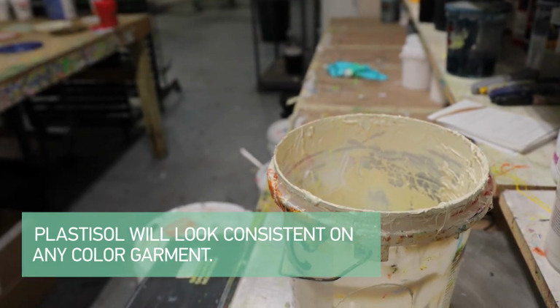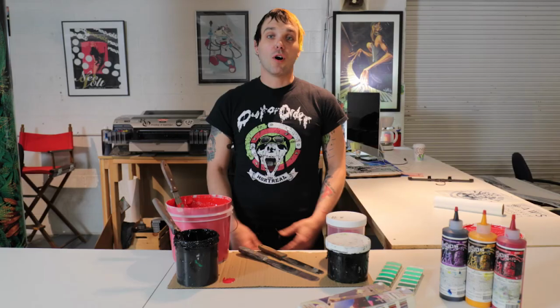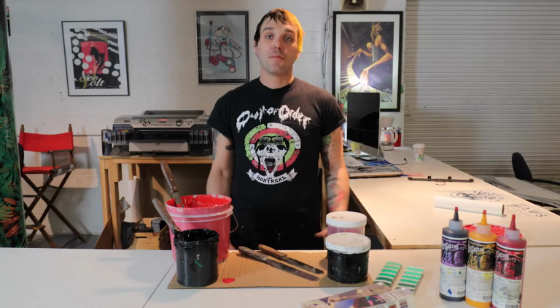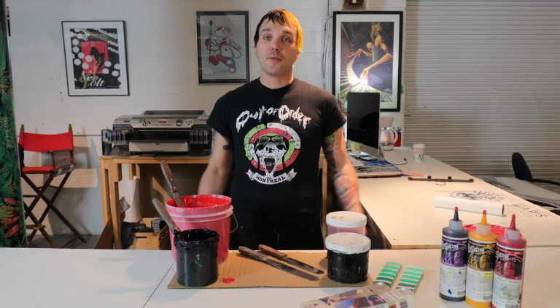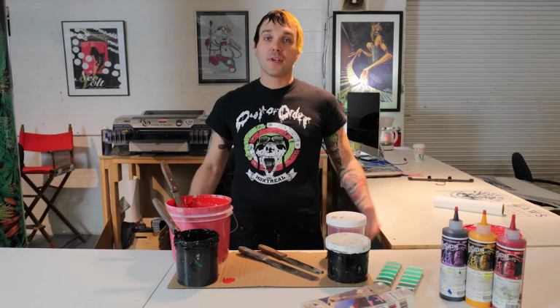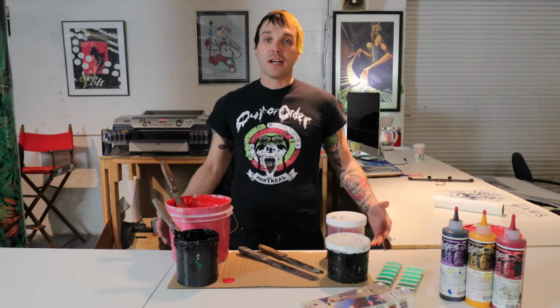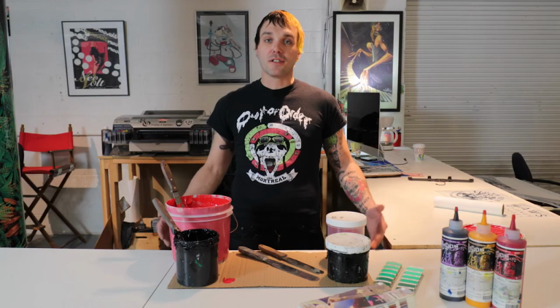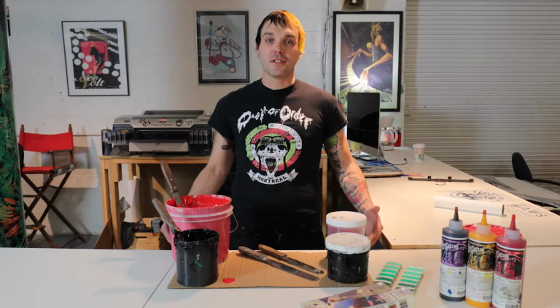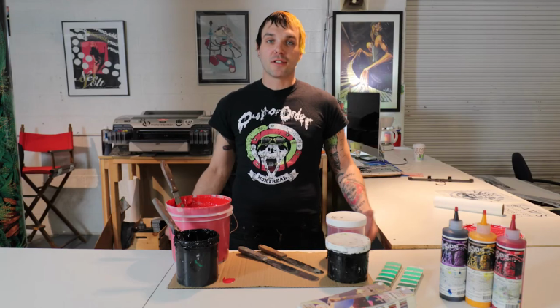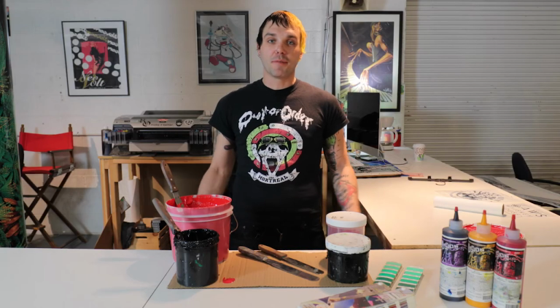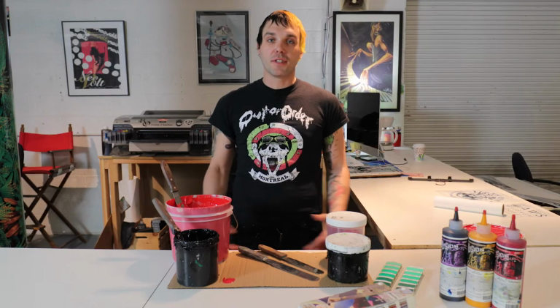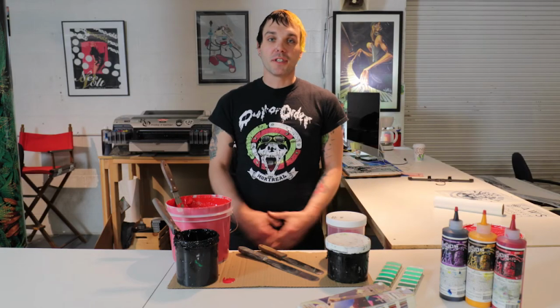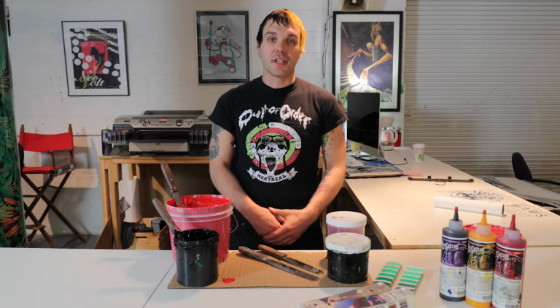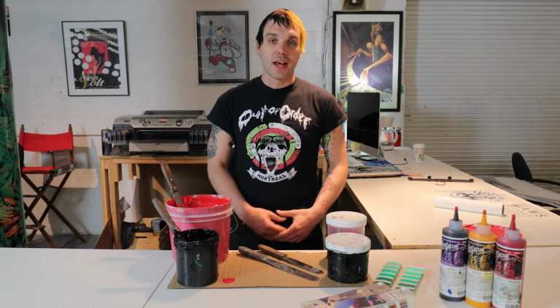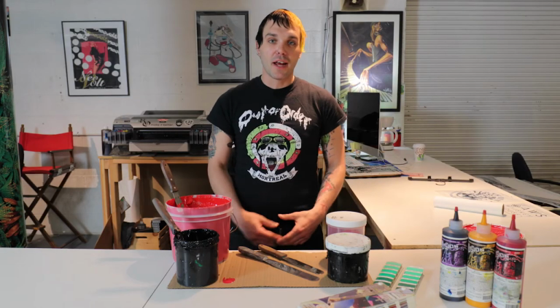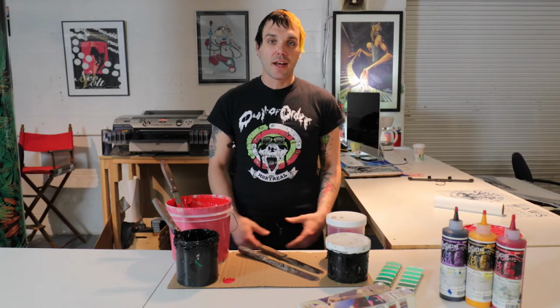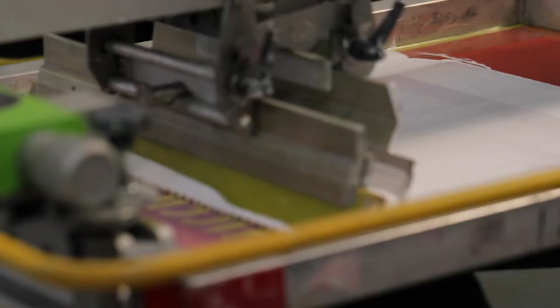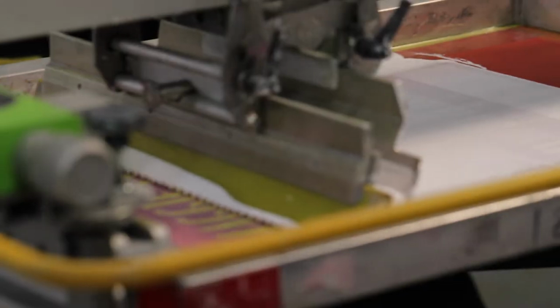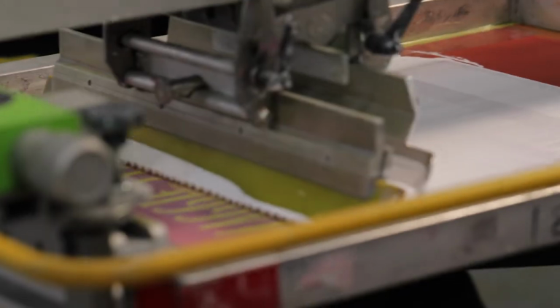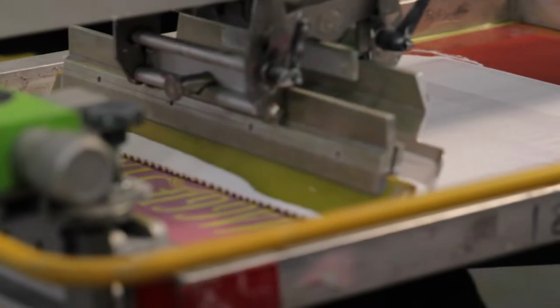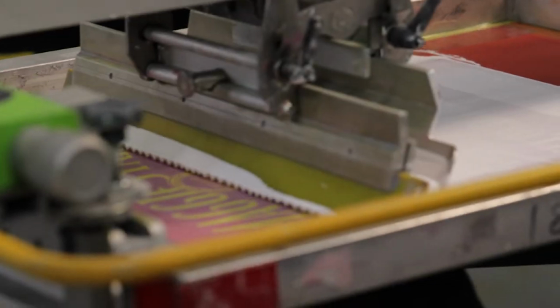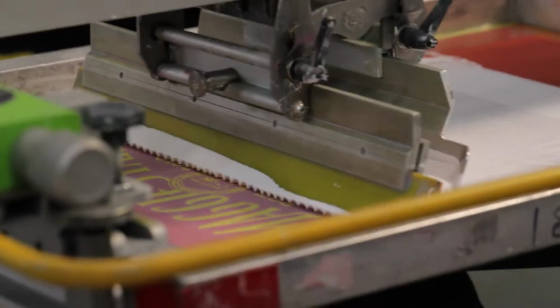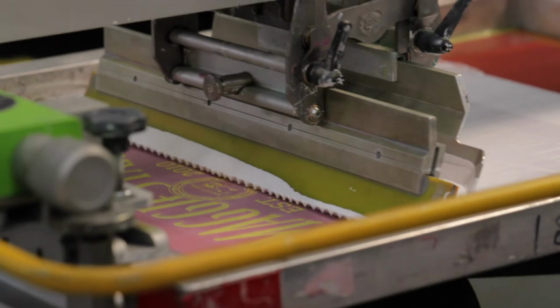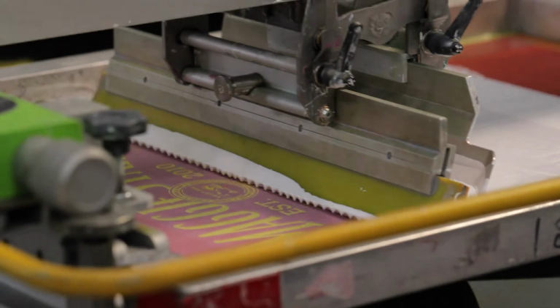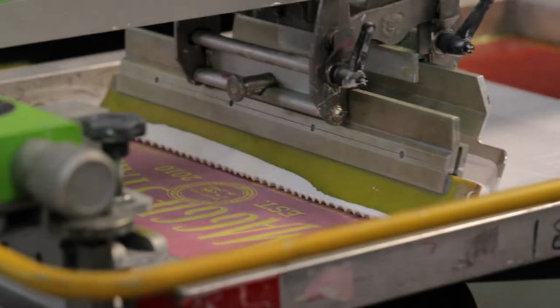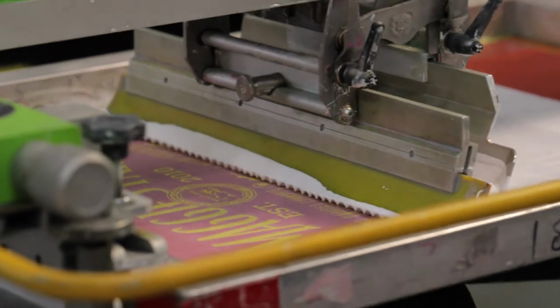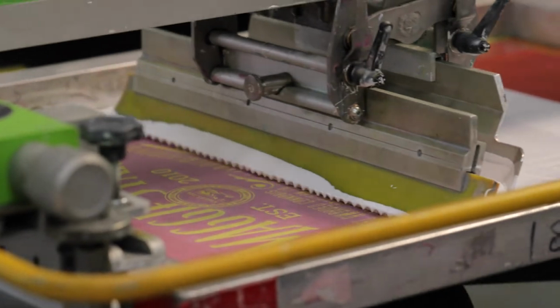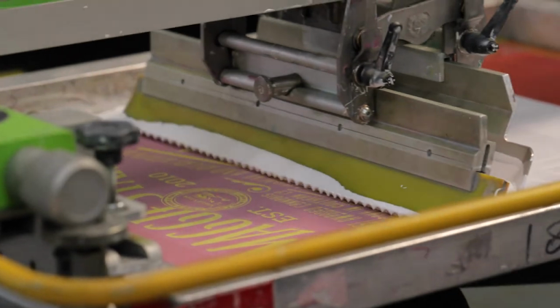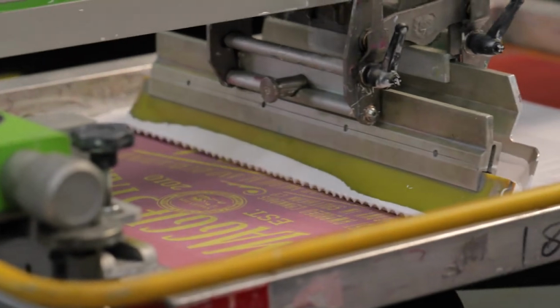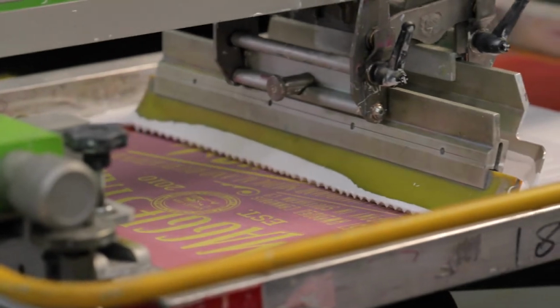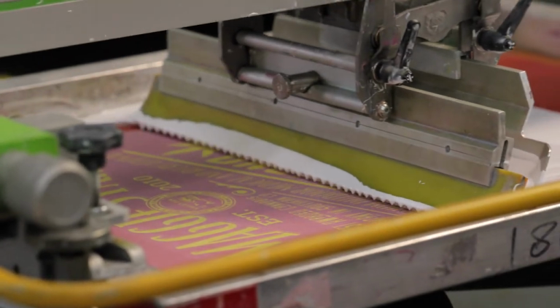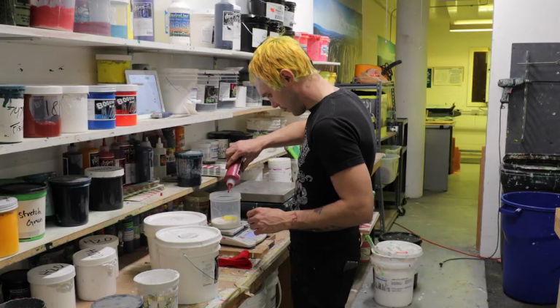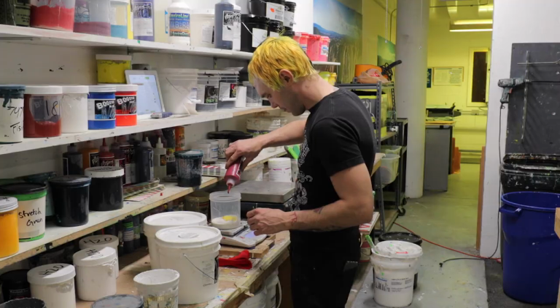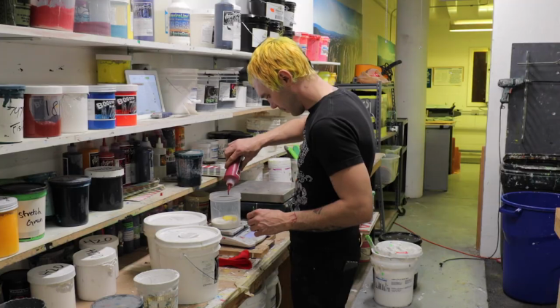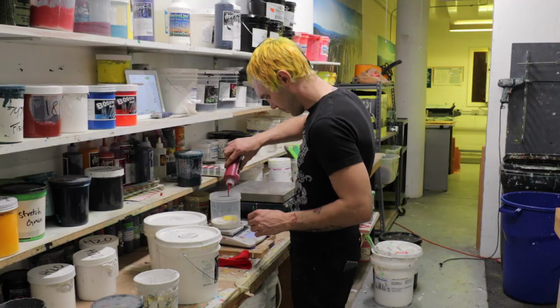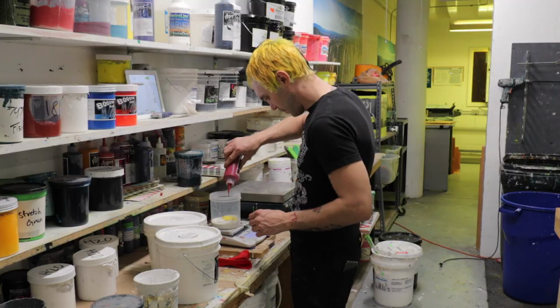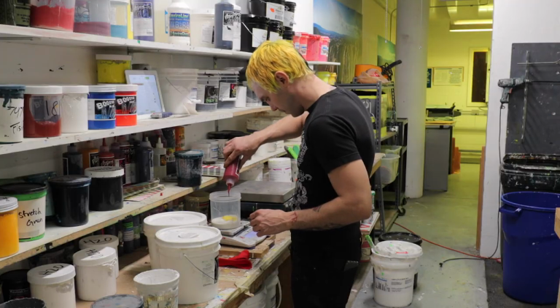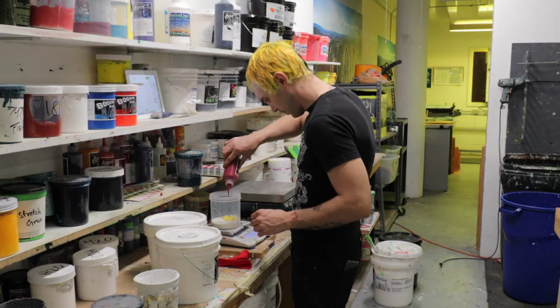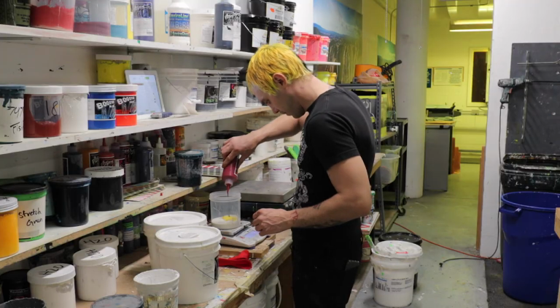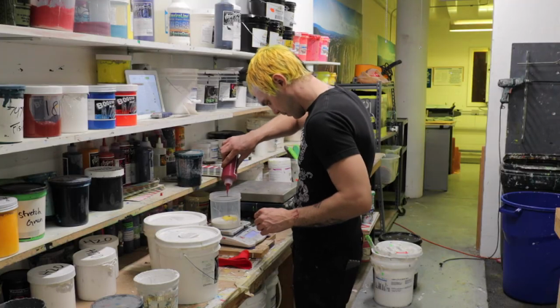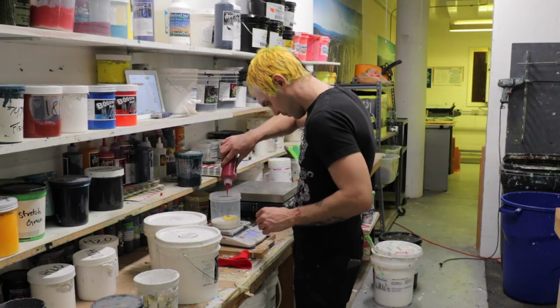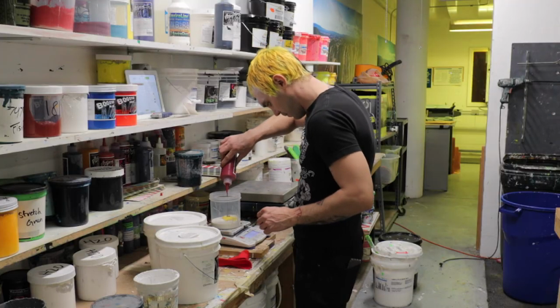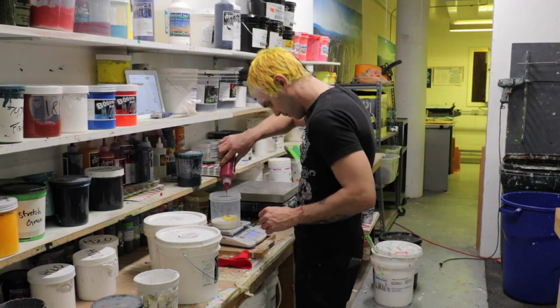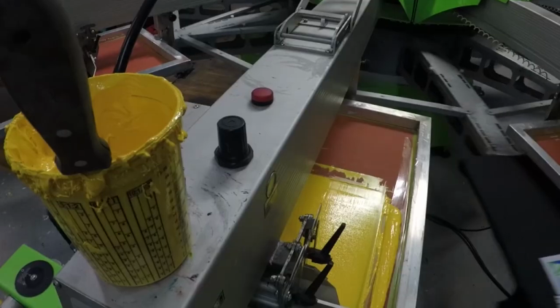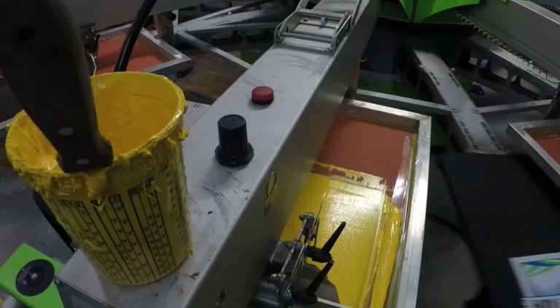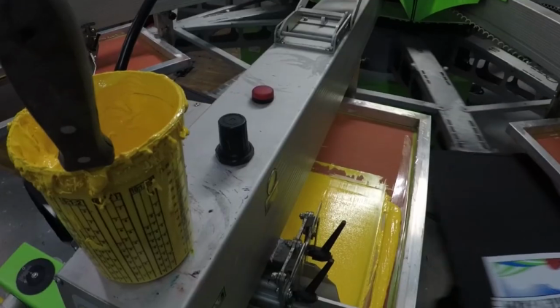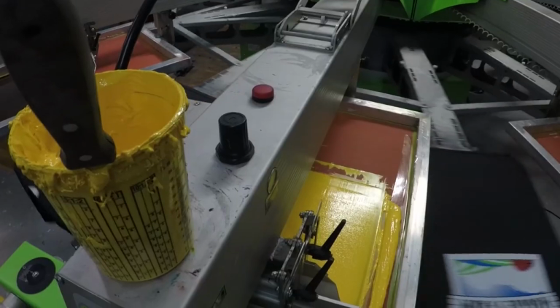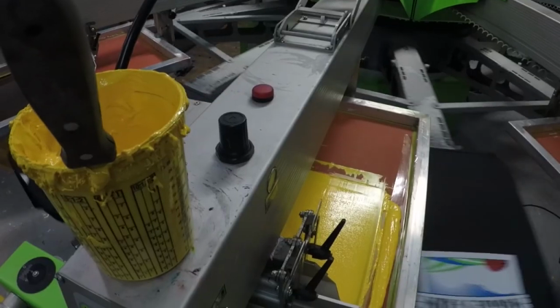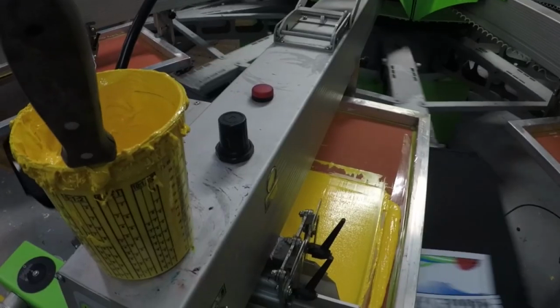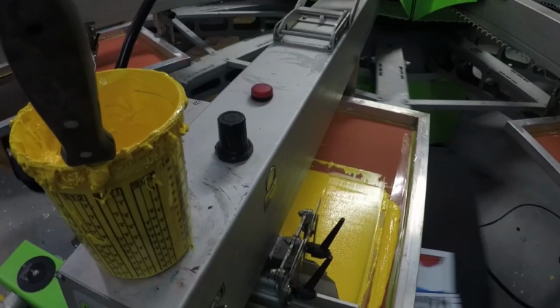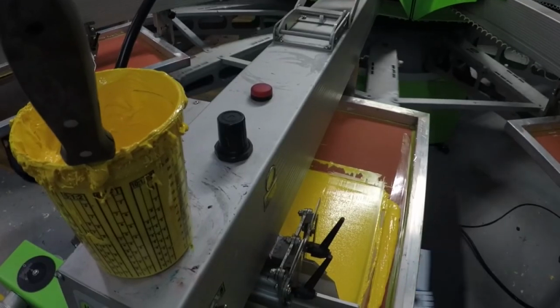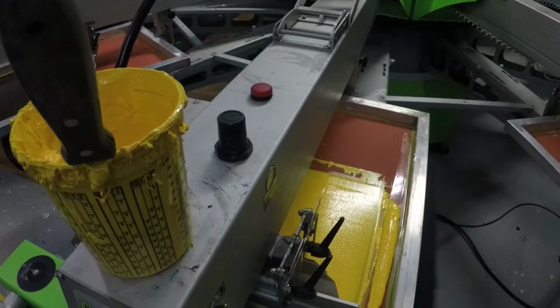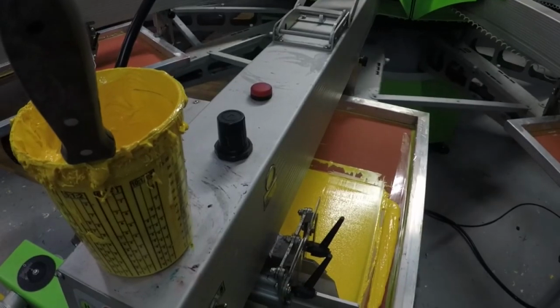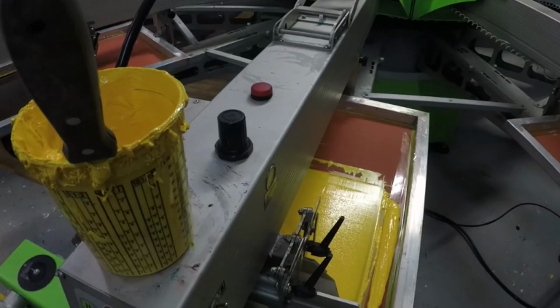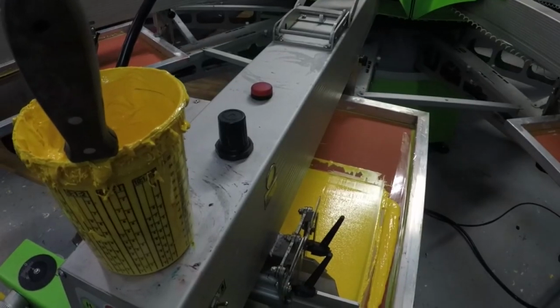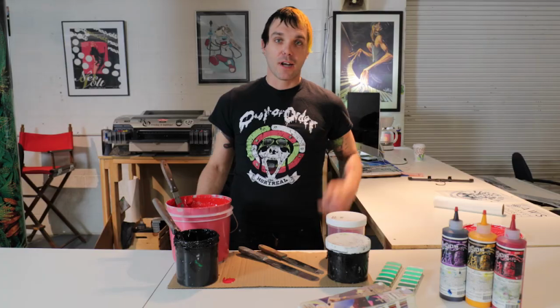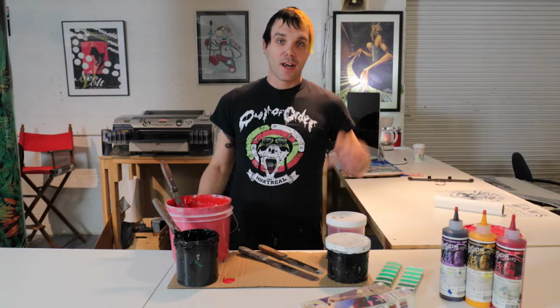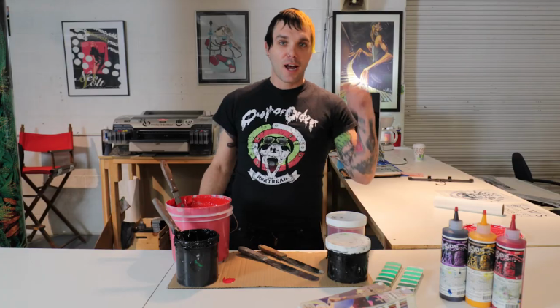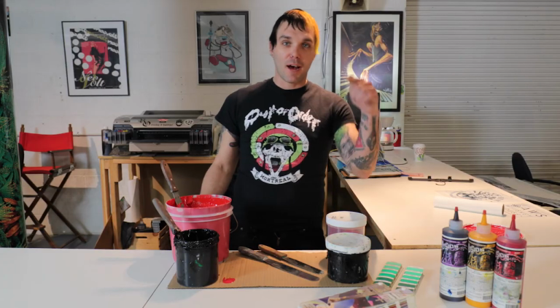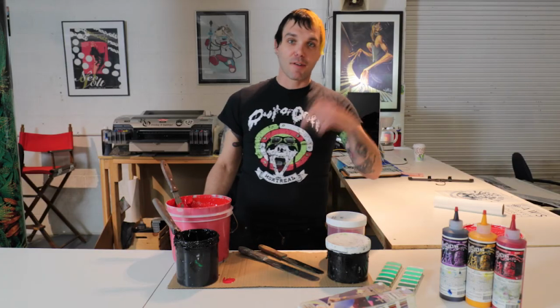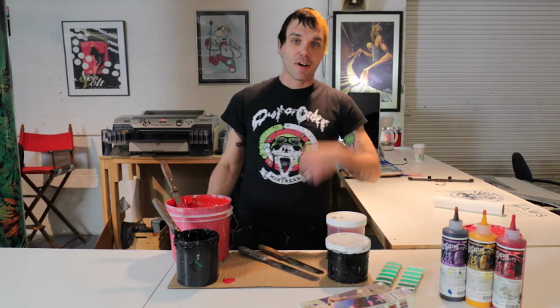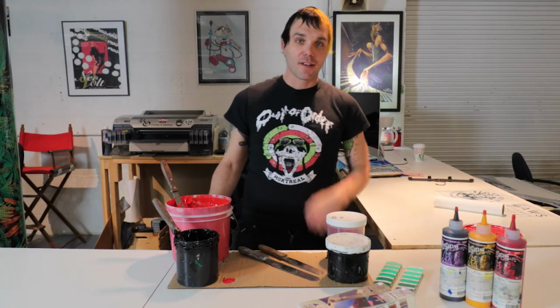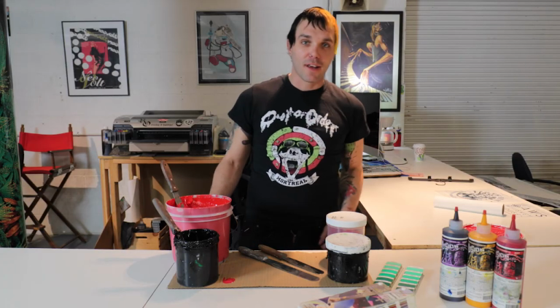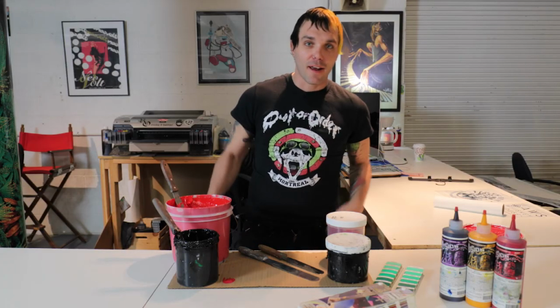Hopefully you guys learned something today. If you want to see some more tips on other kinds of ink or printing, just click on the bio. Have a great day.